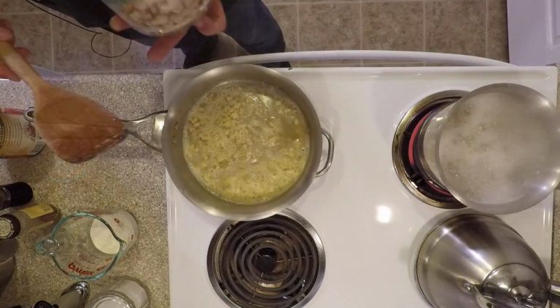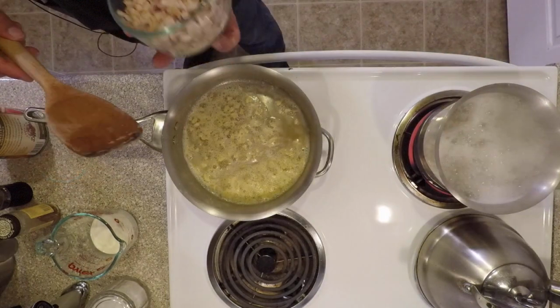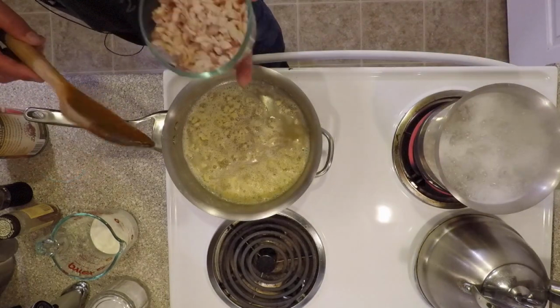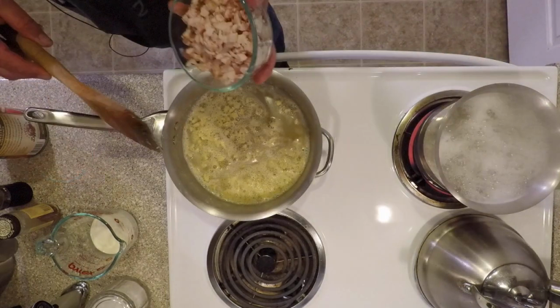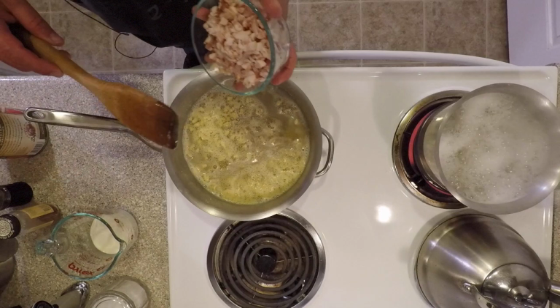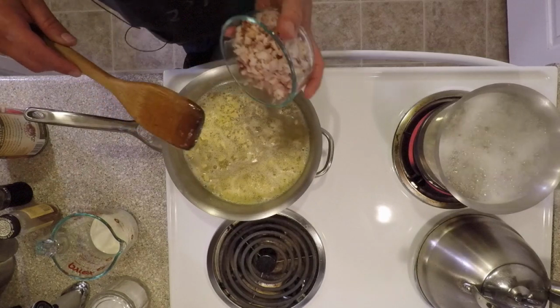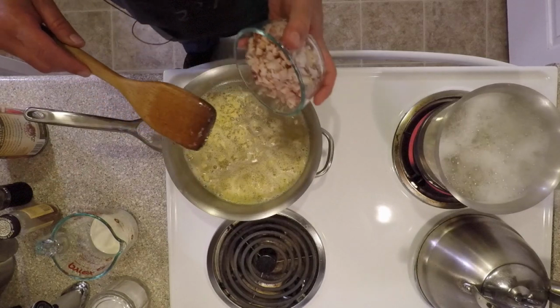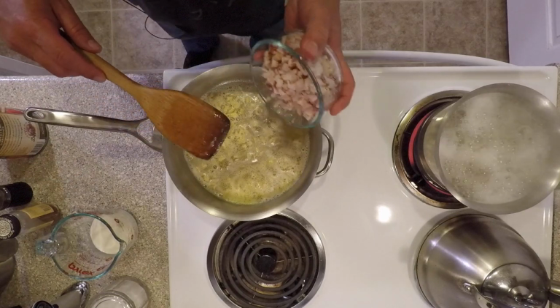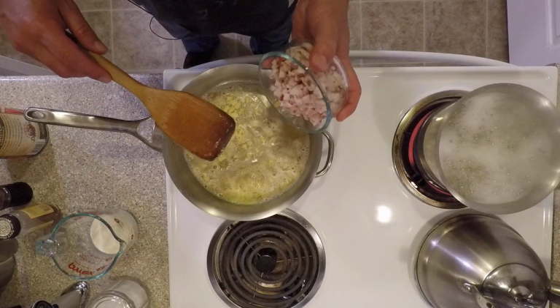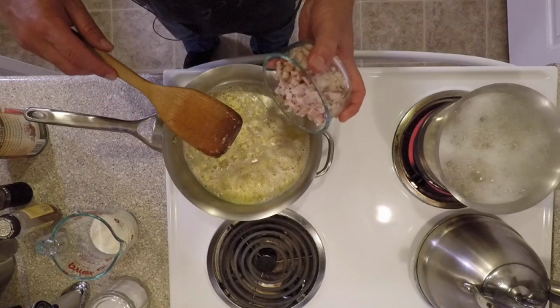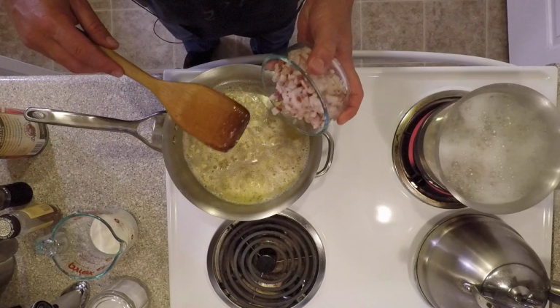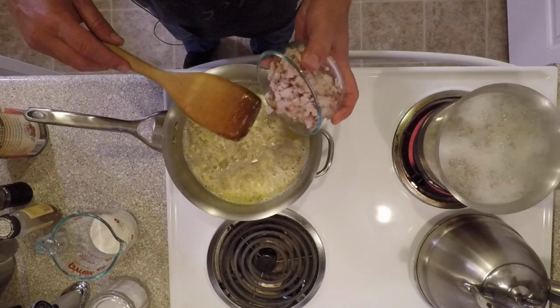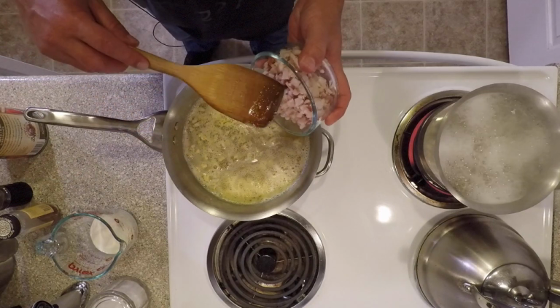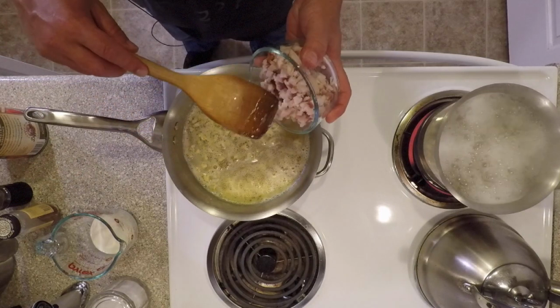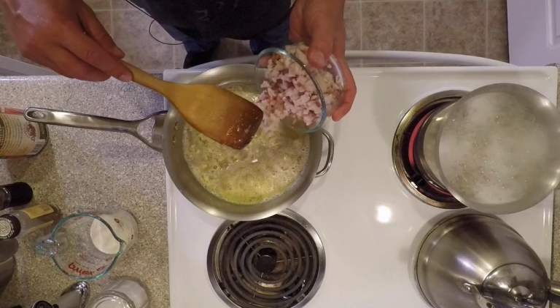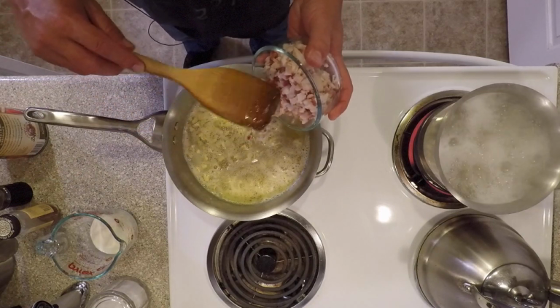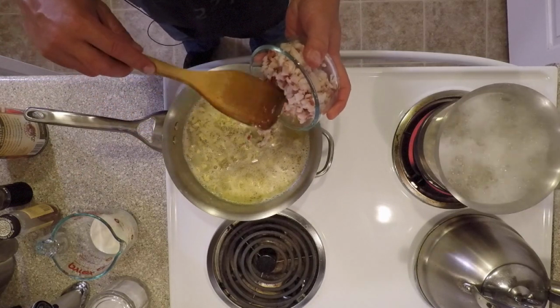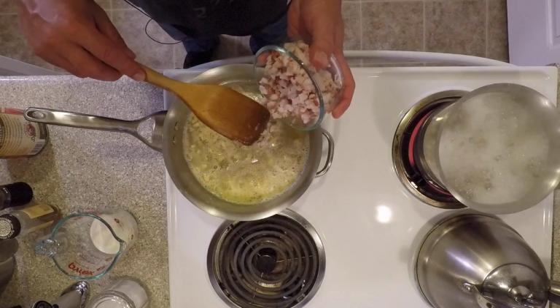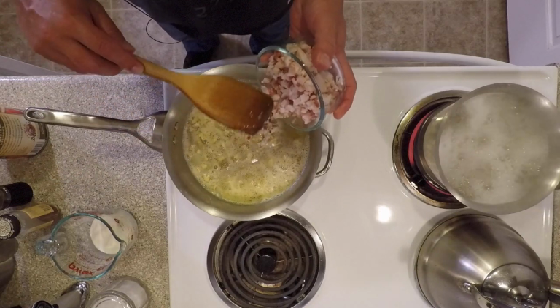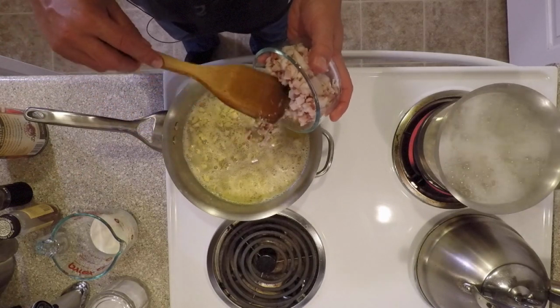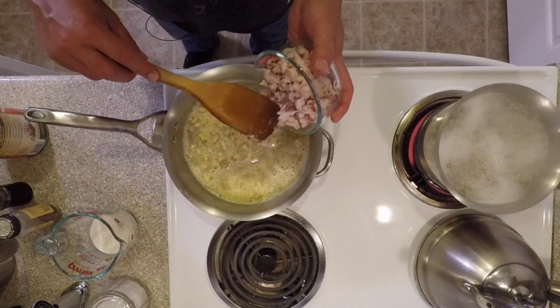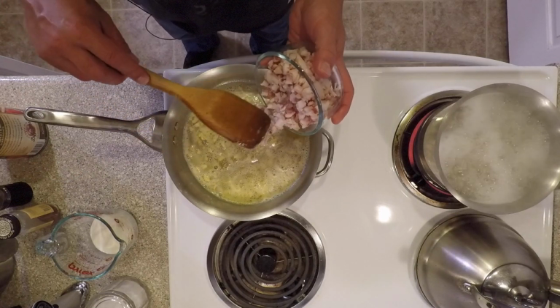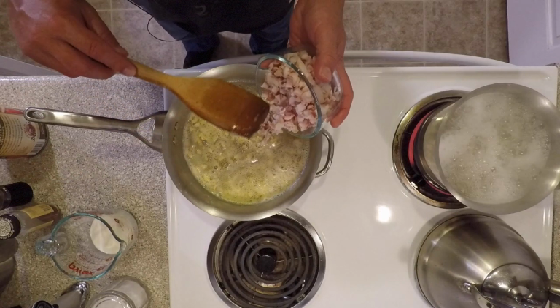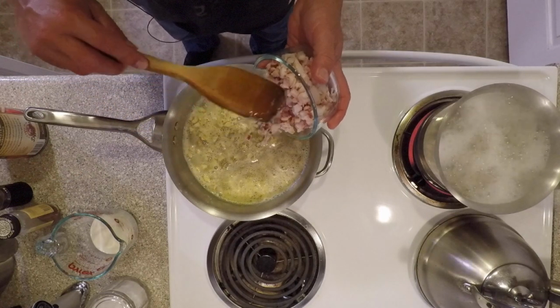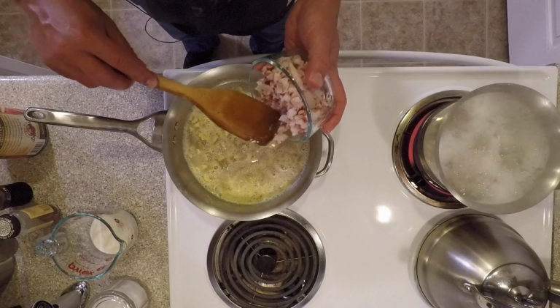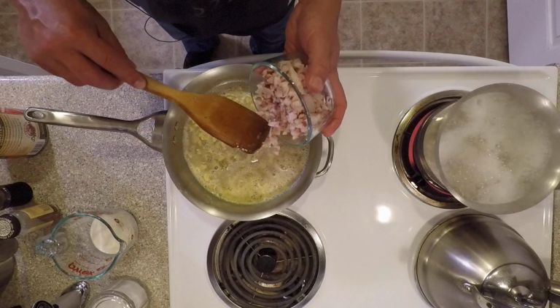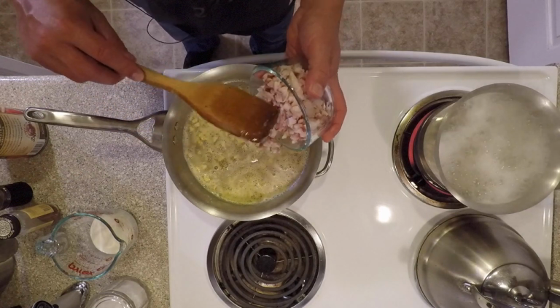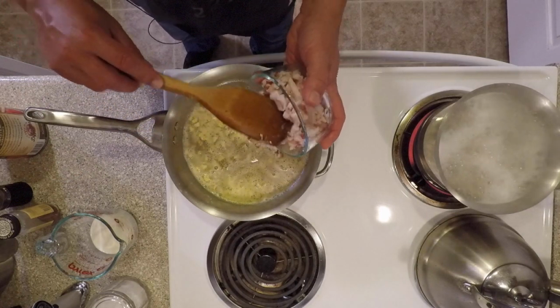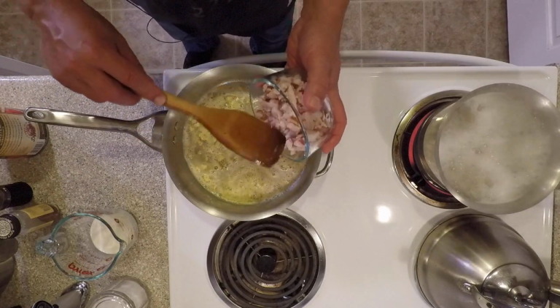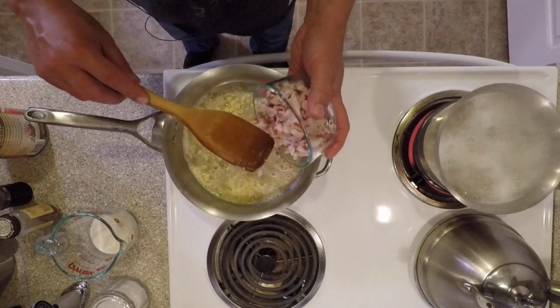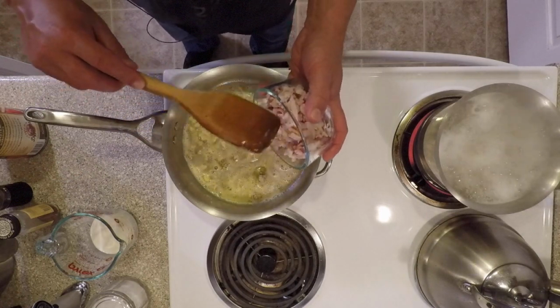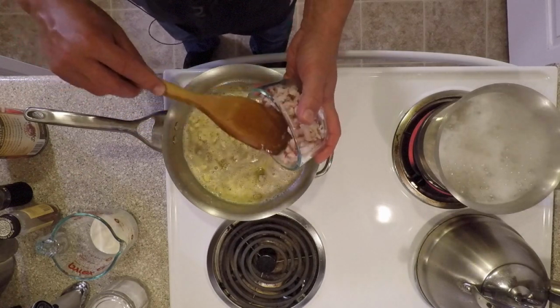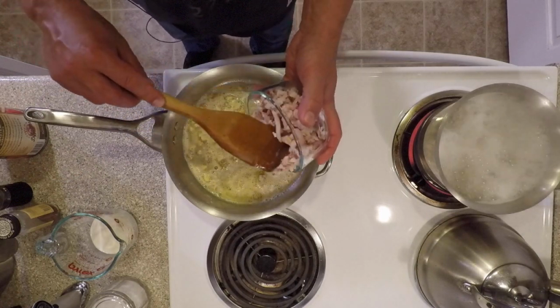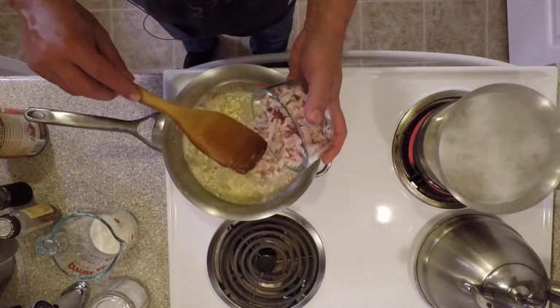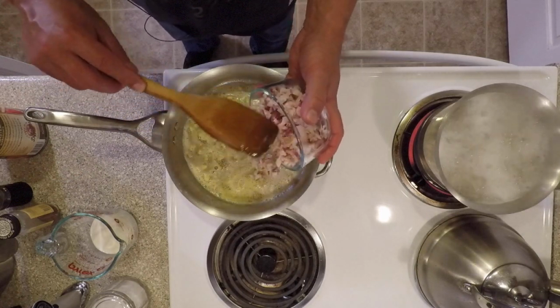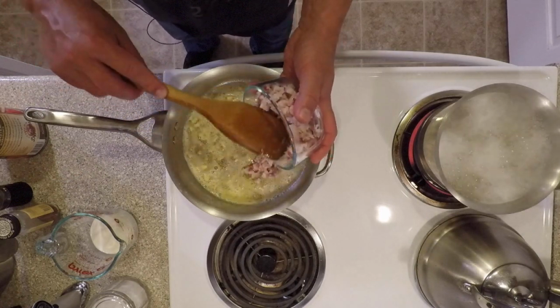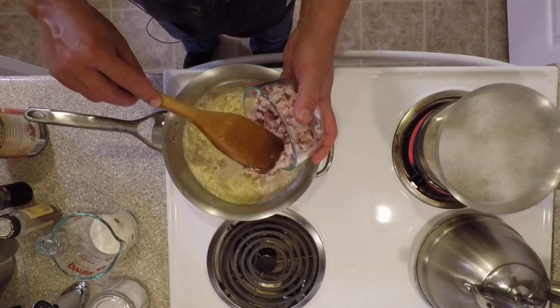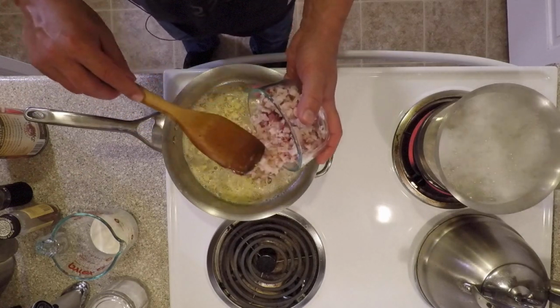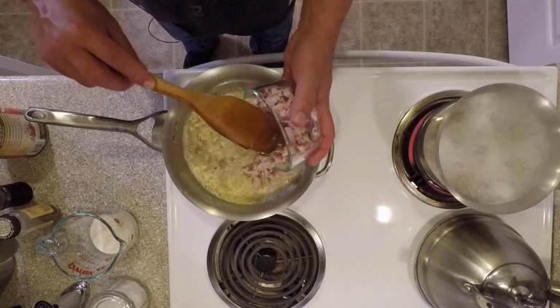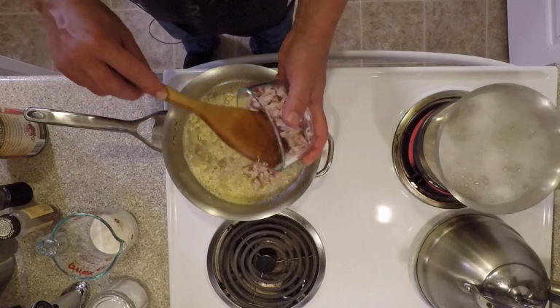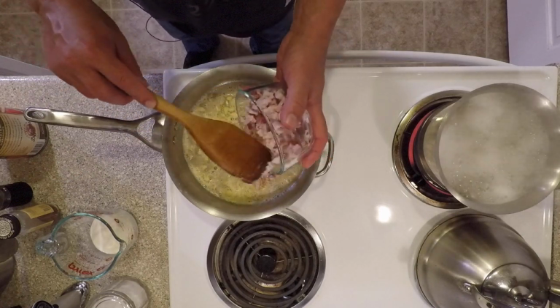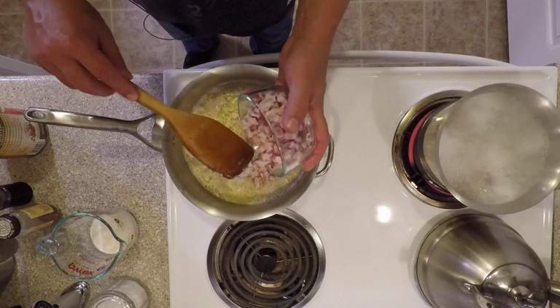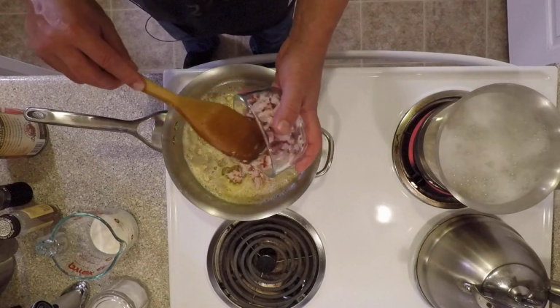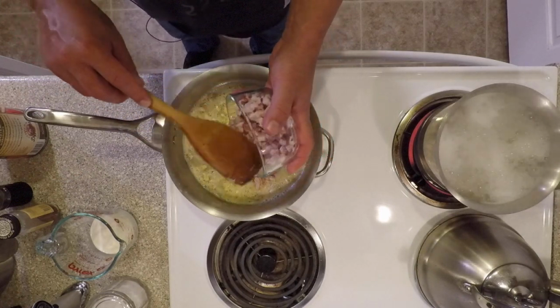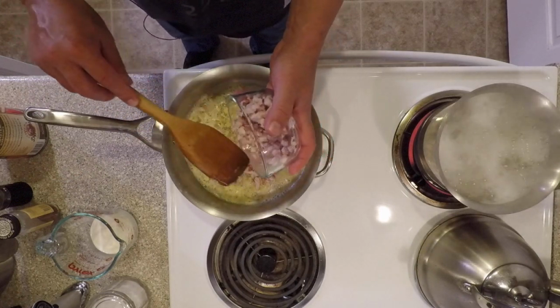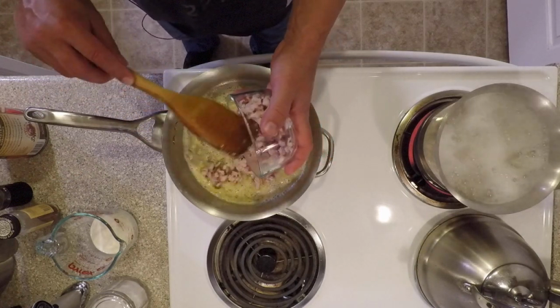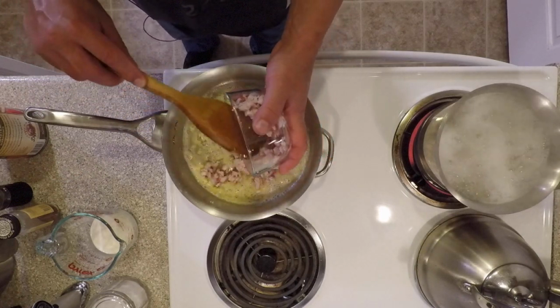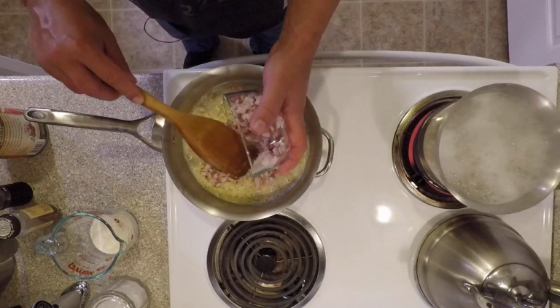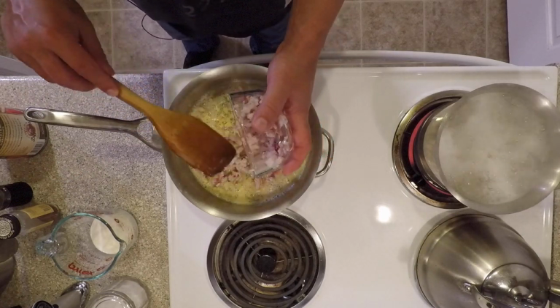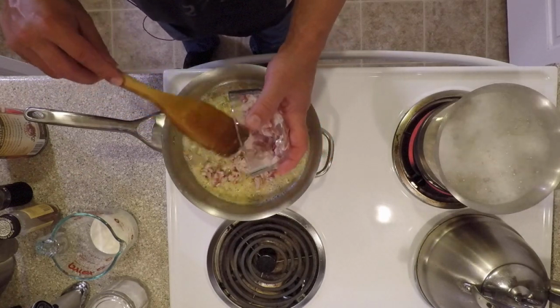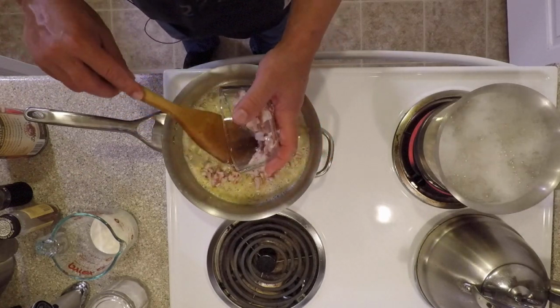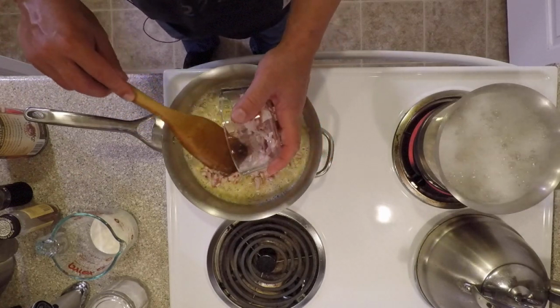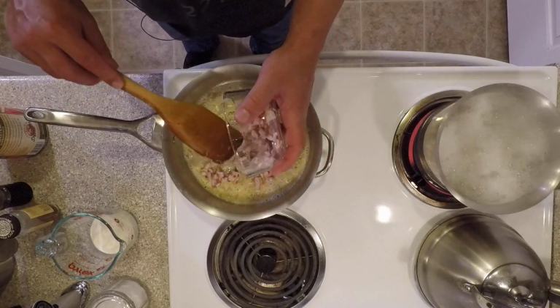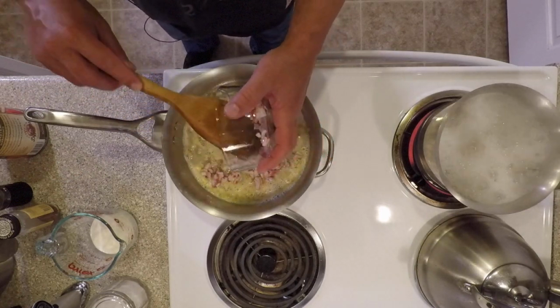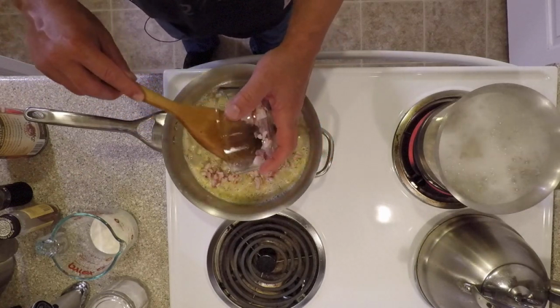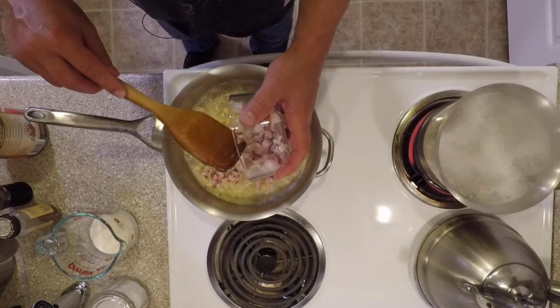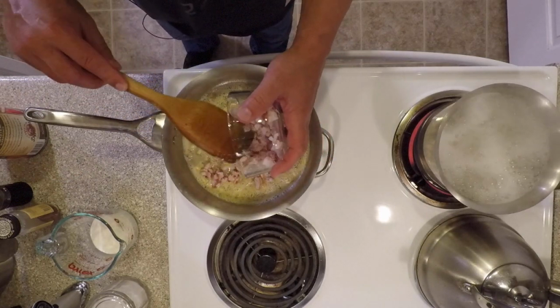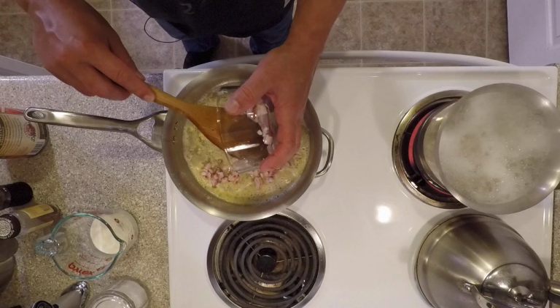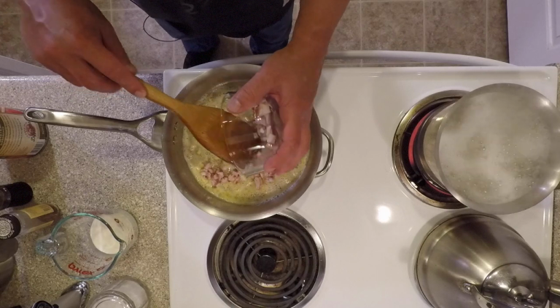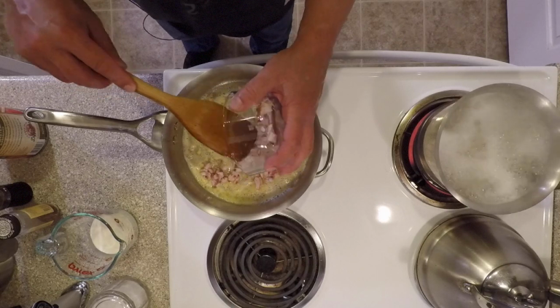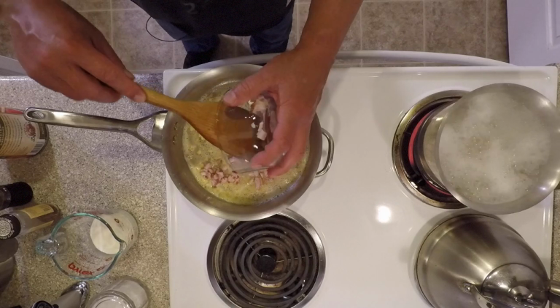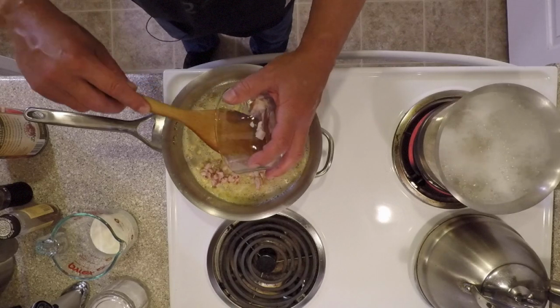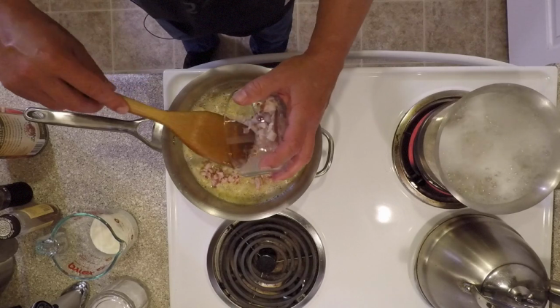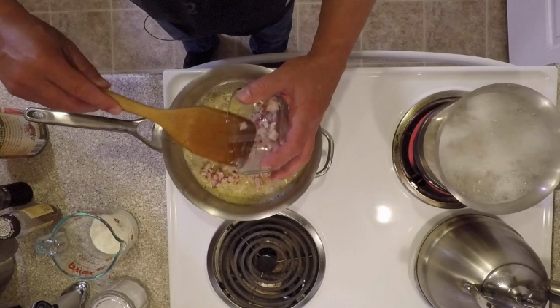Once your garlic is golden brown, you're going to add your pancetta or your bacon, and we're going to render the fat off of it.